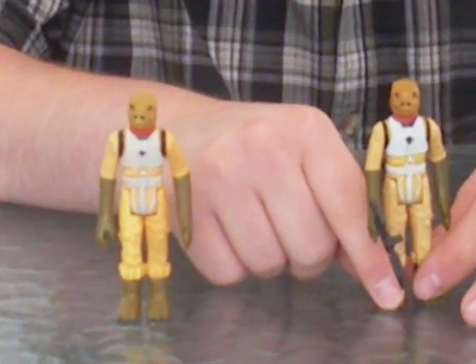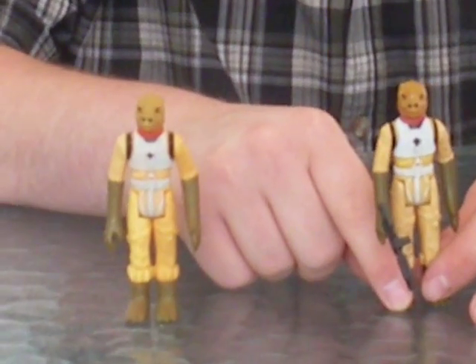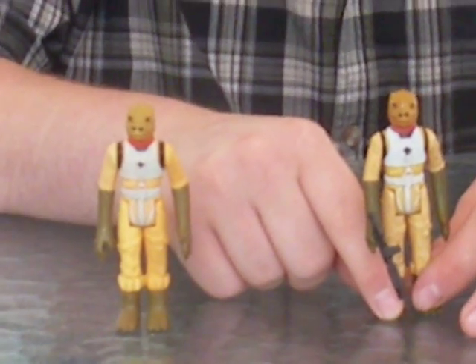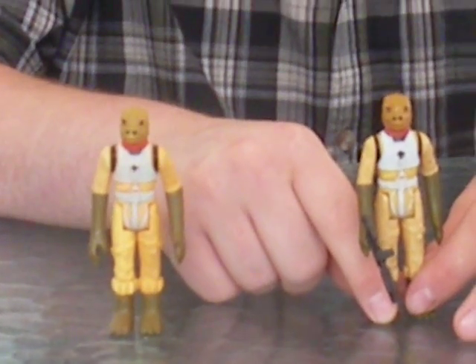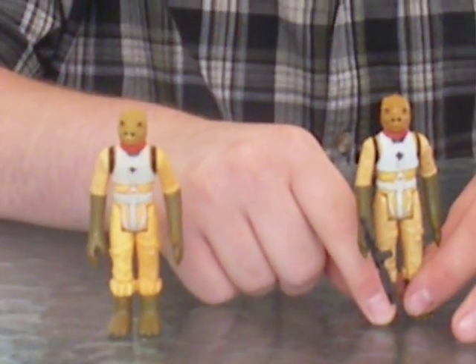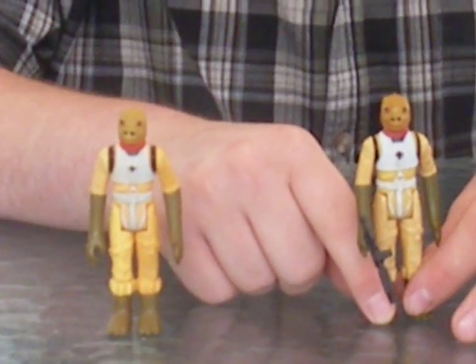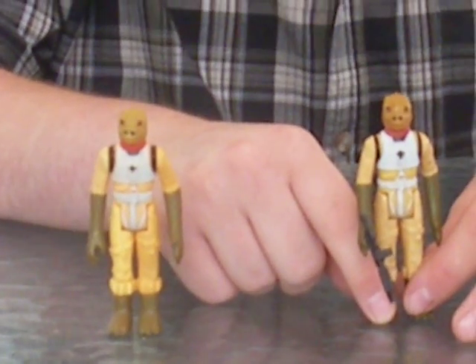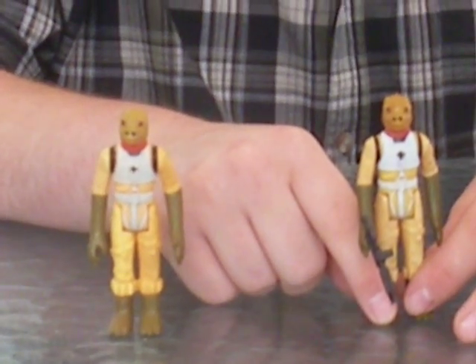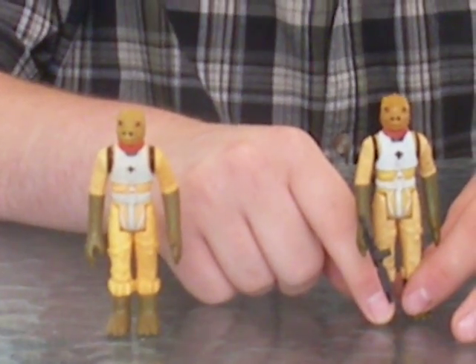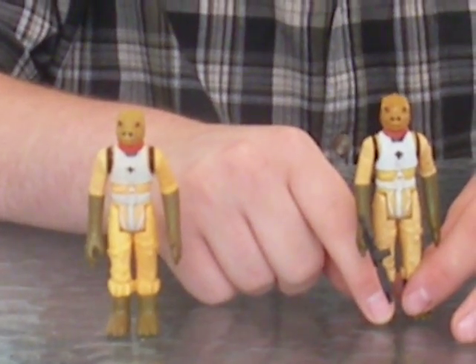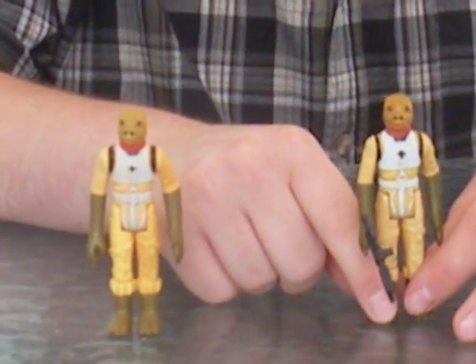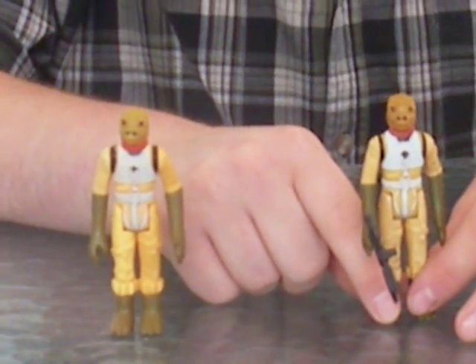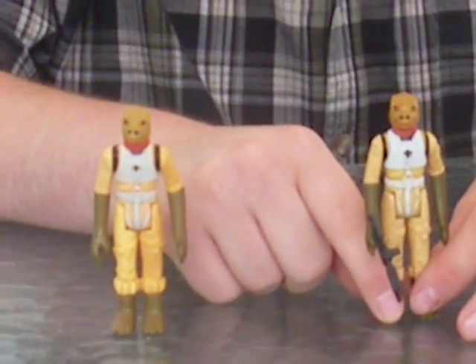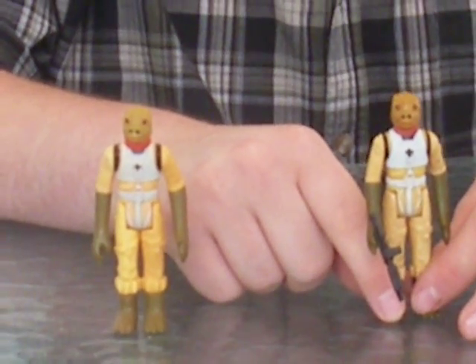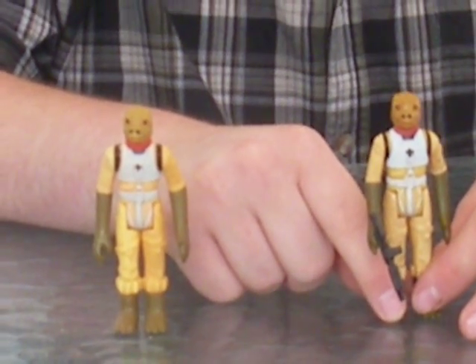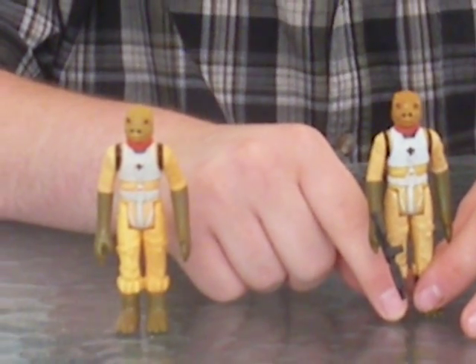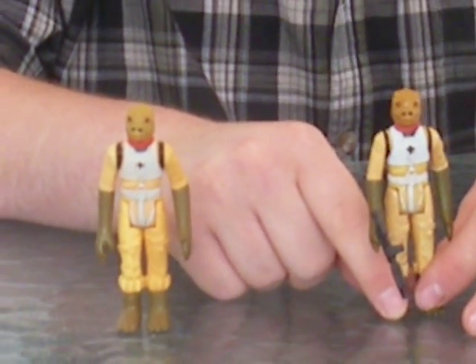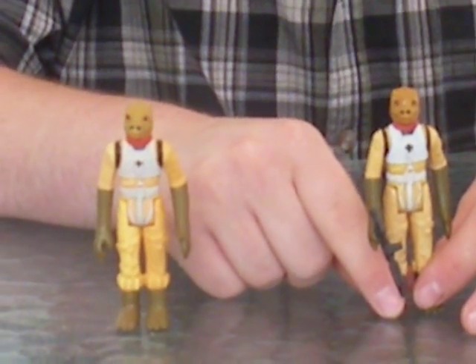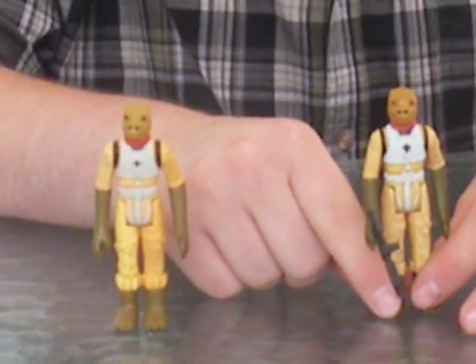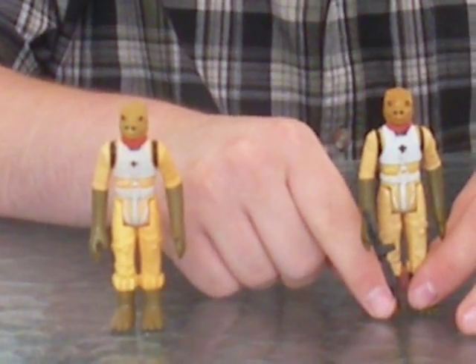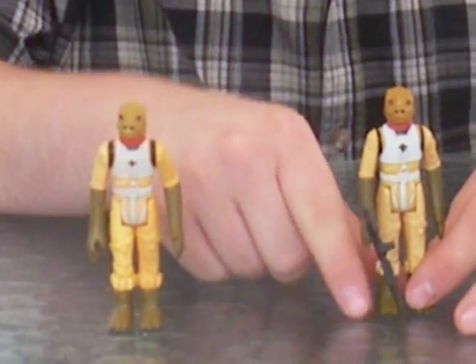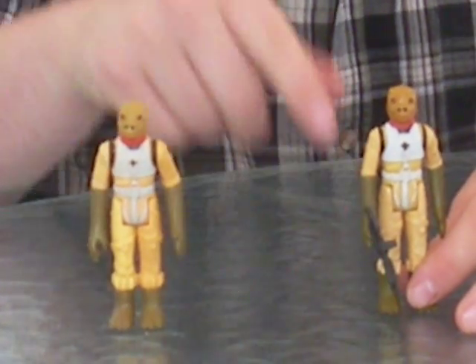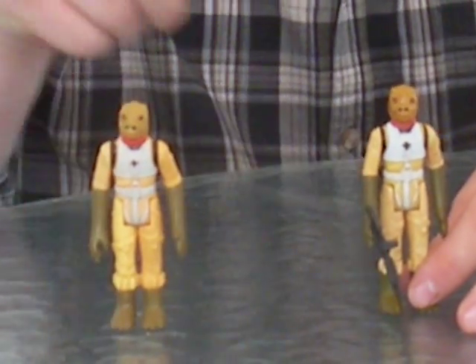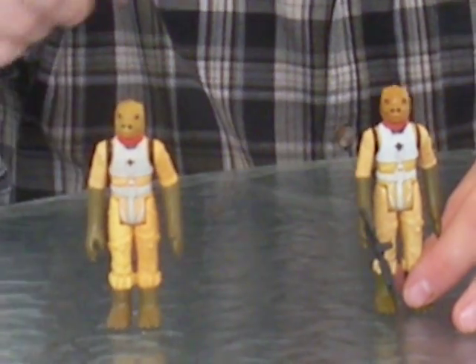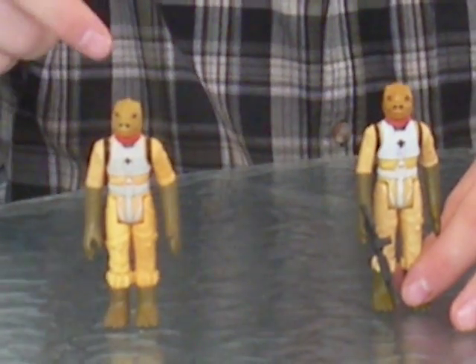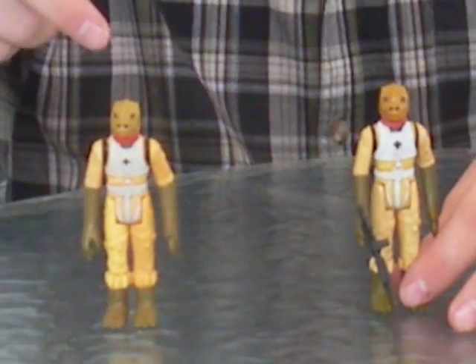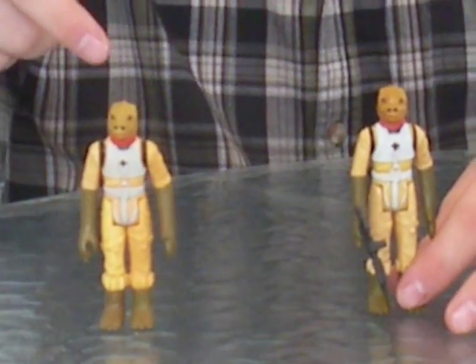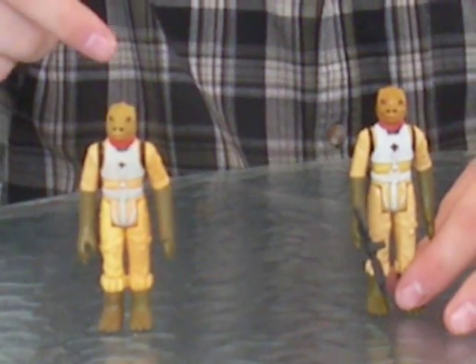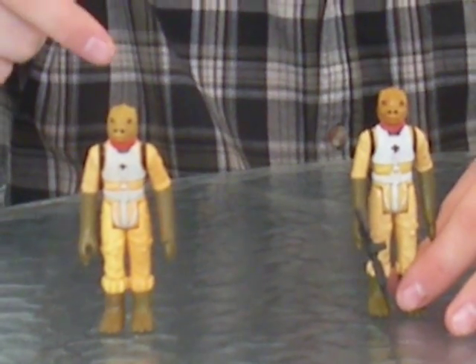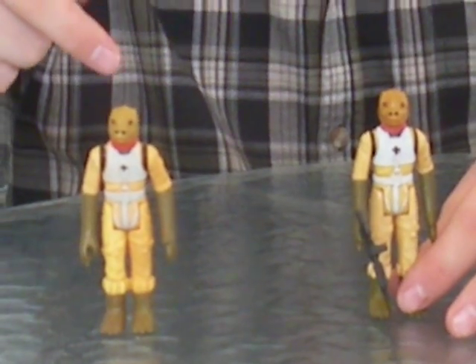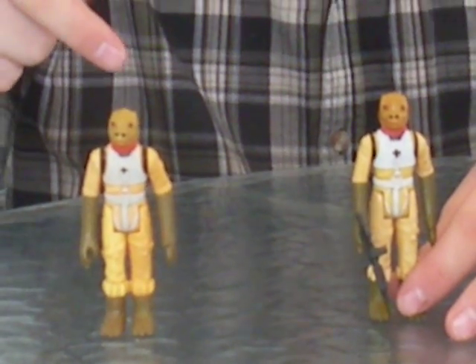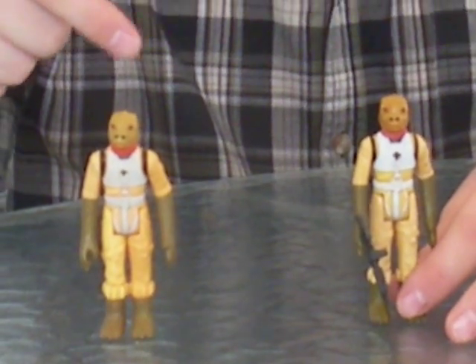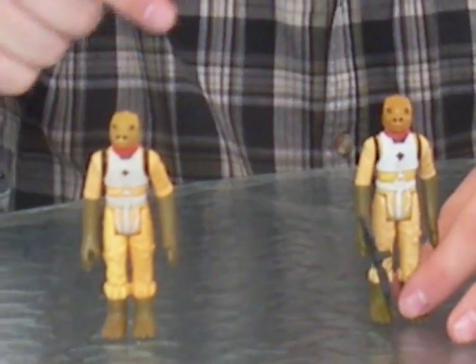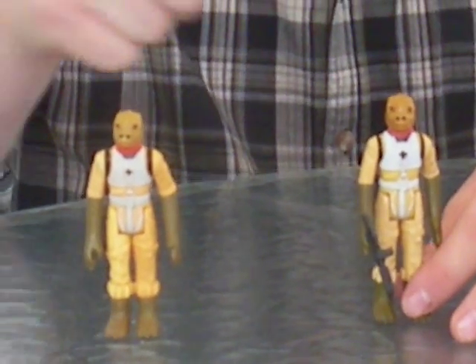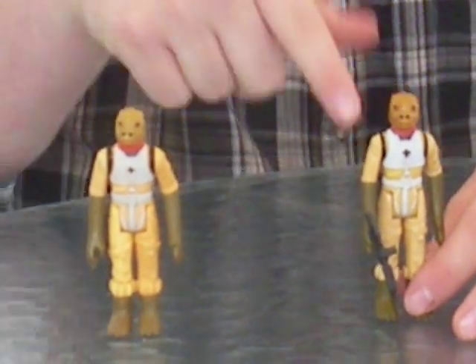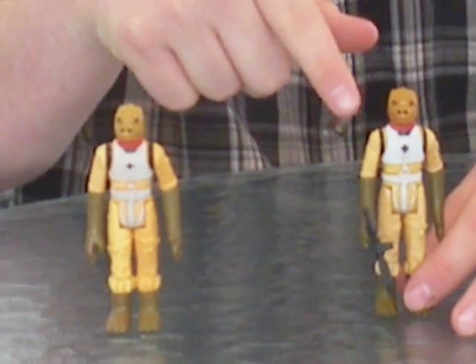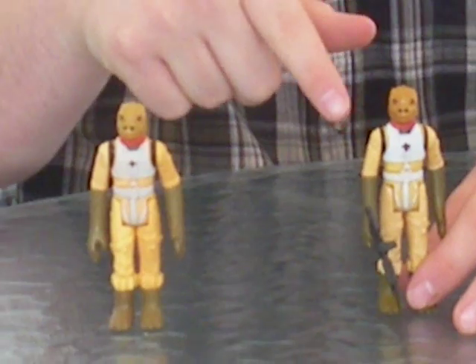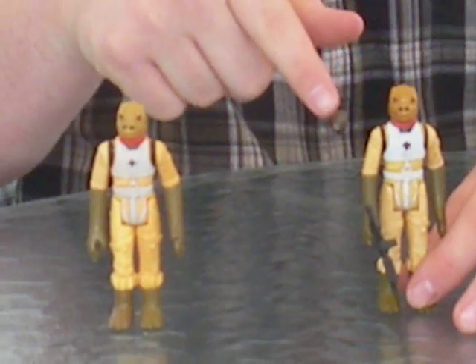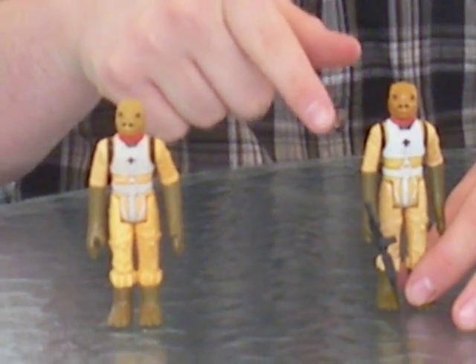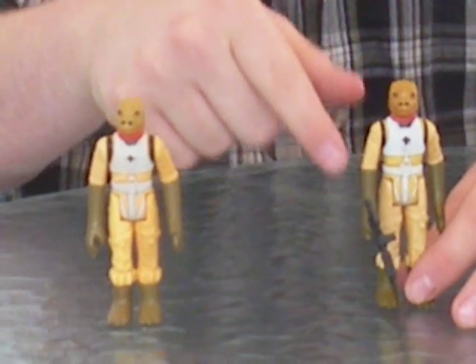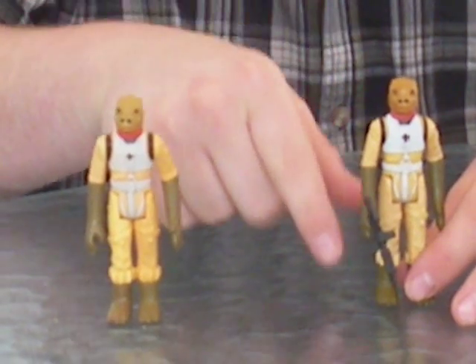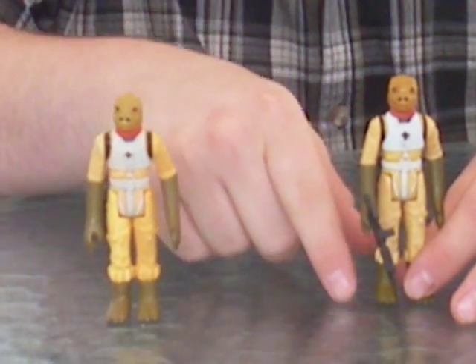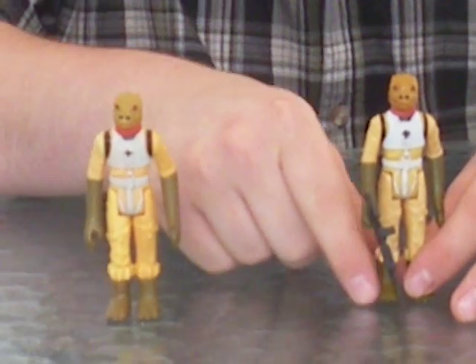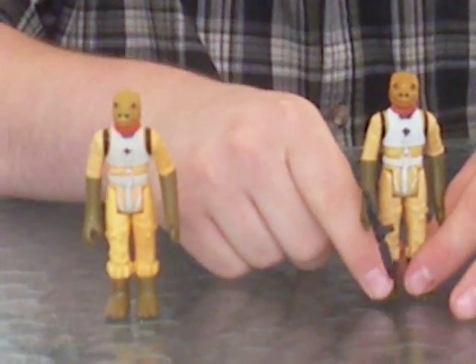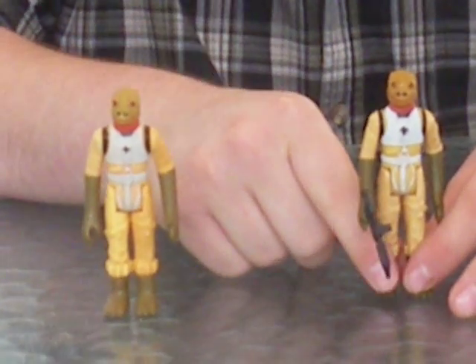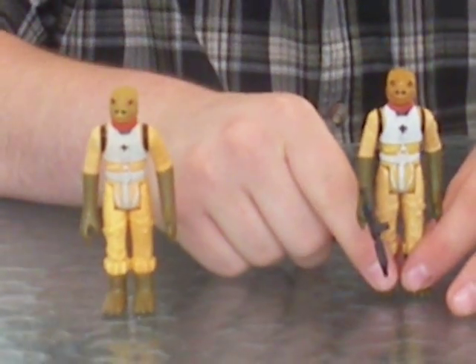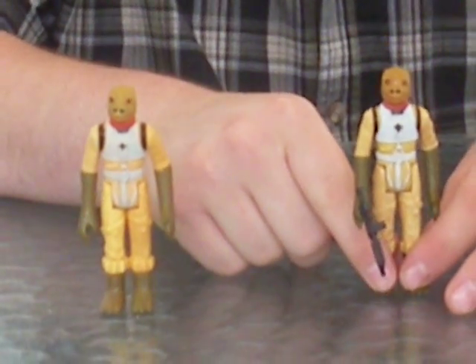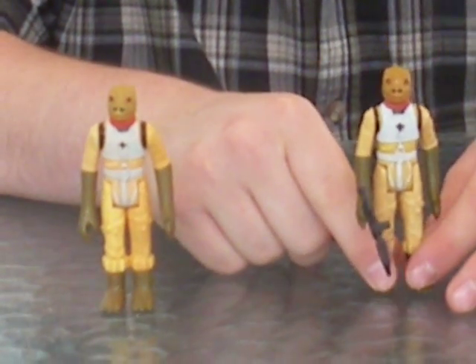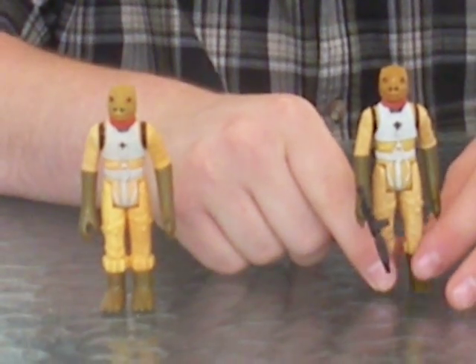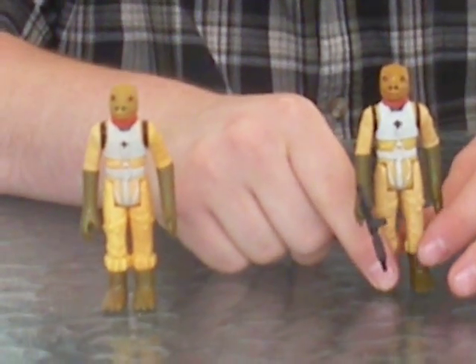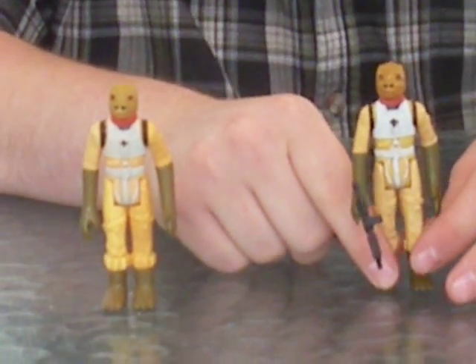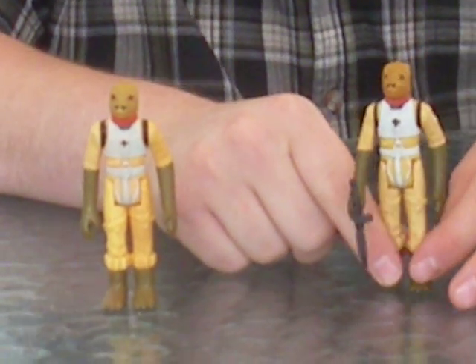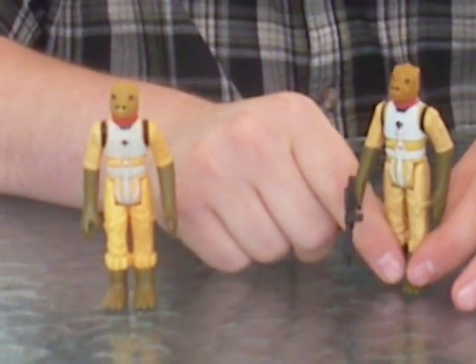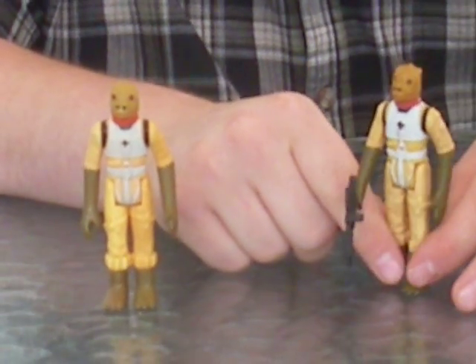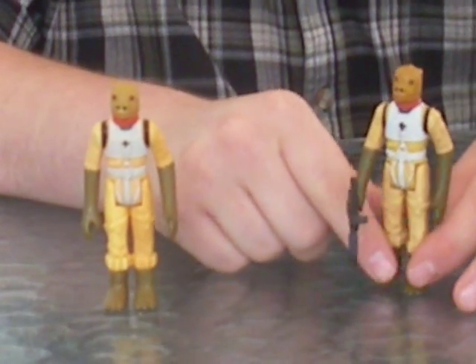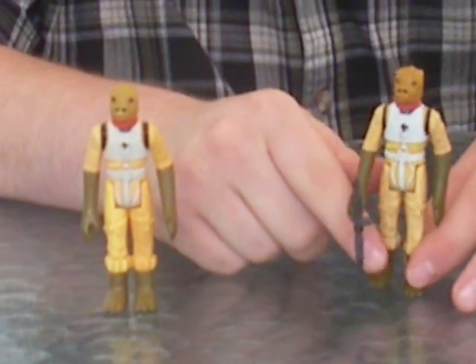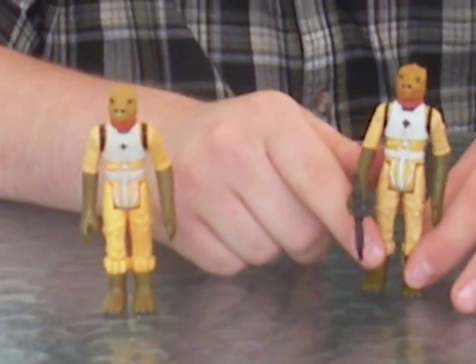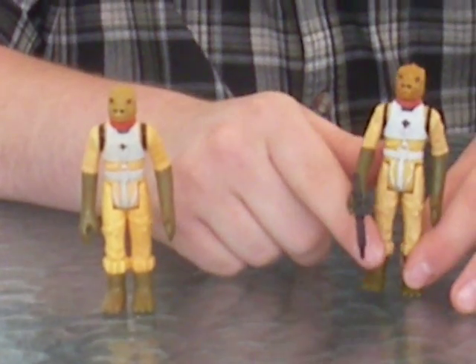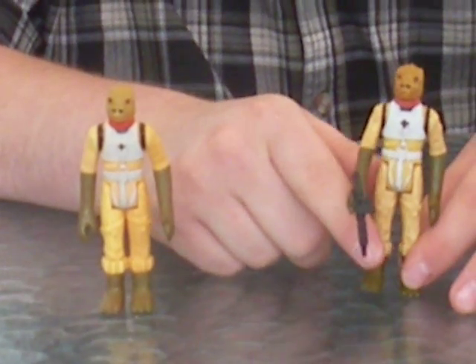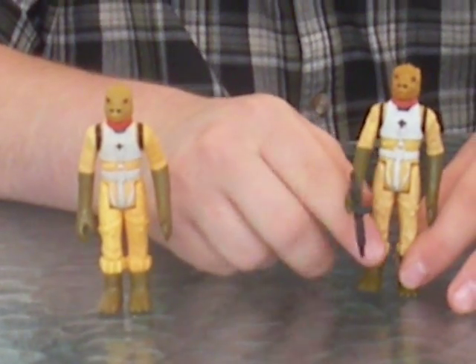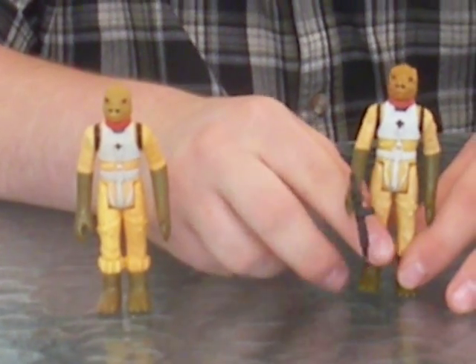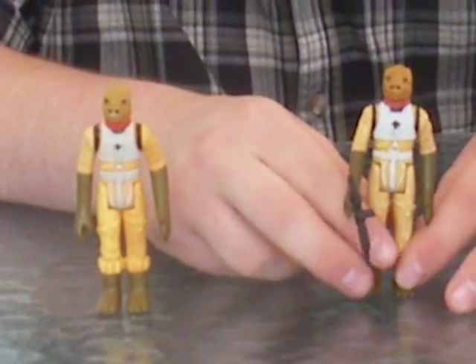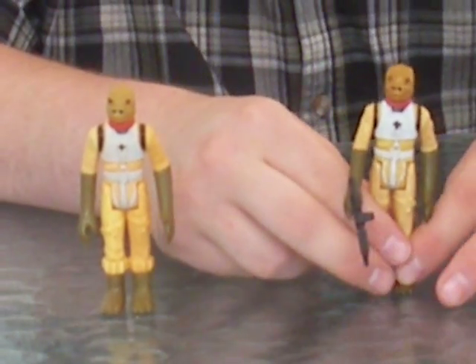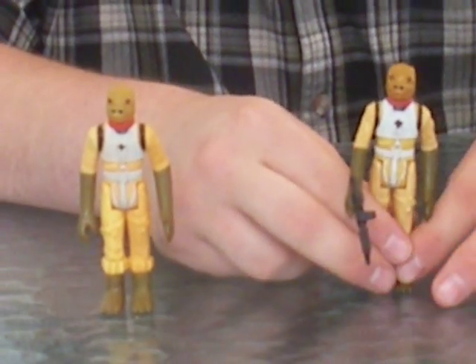I have two of these figures. This one is in better condition. This color is a little faded out. This figure has a gun.